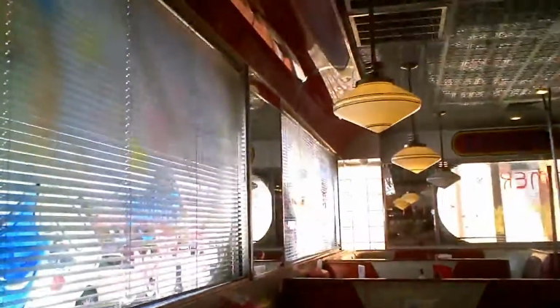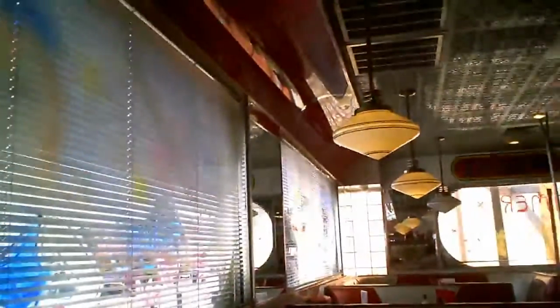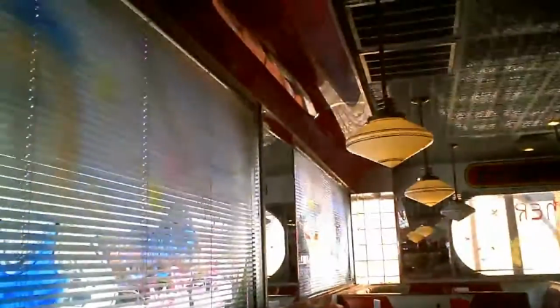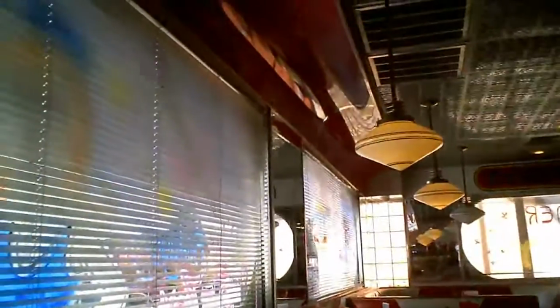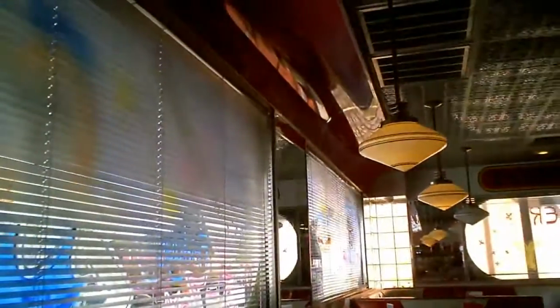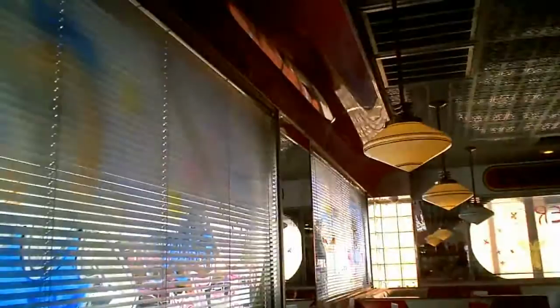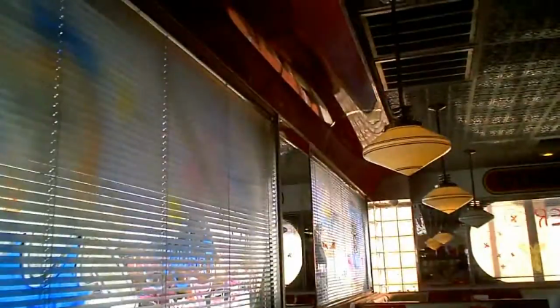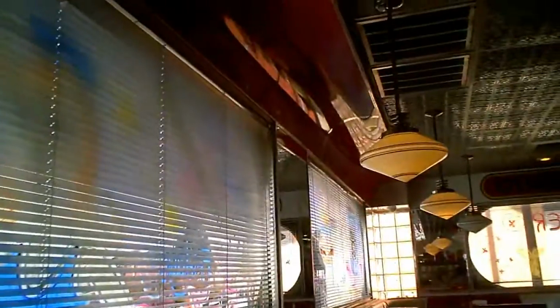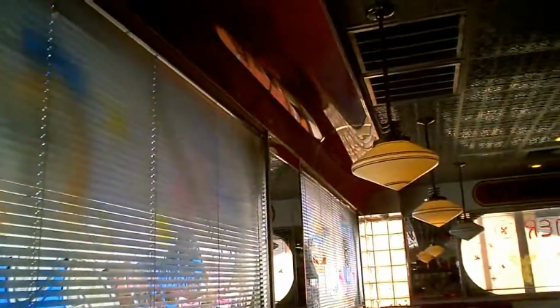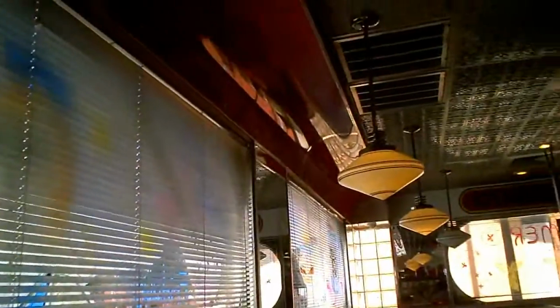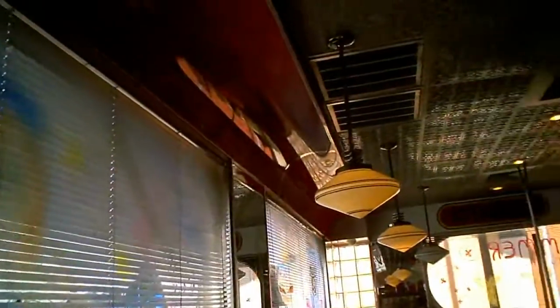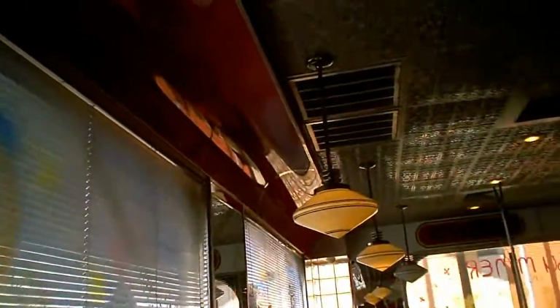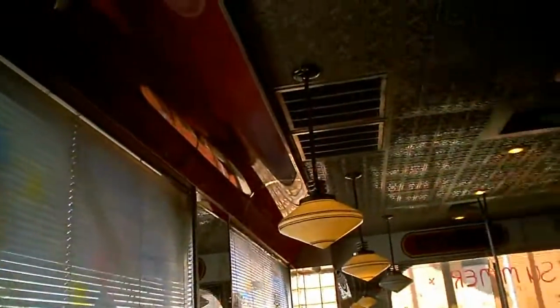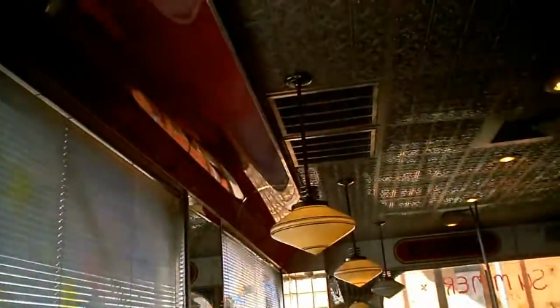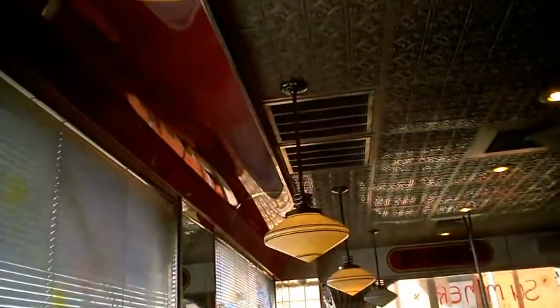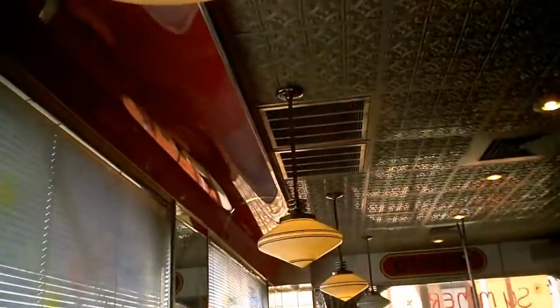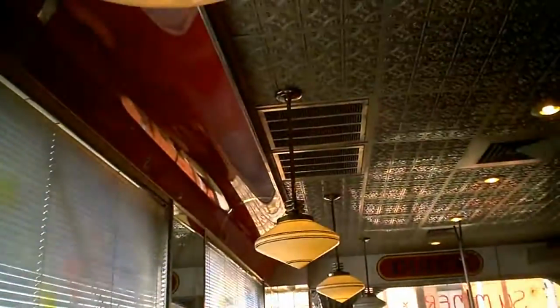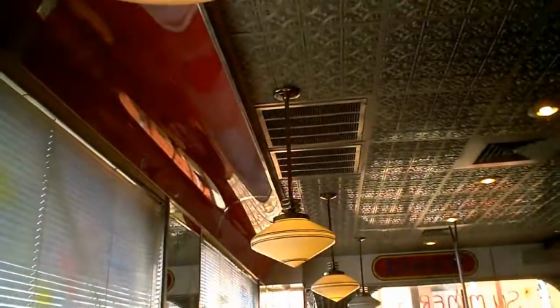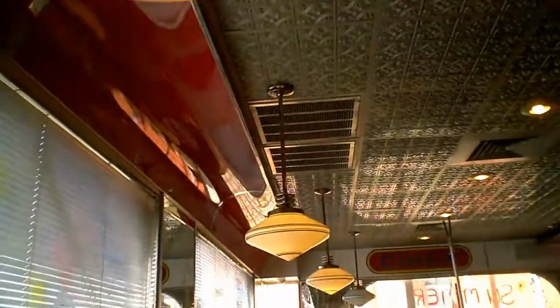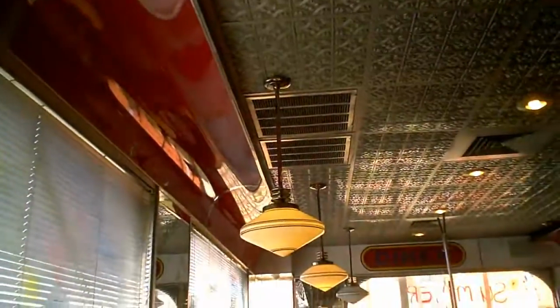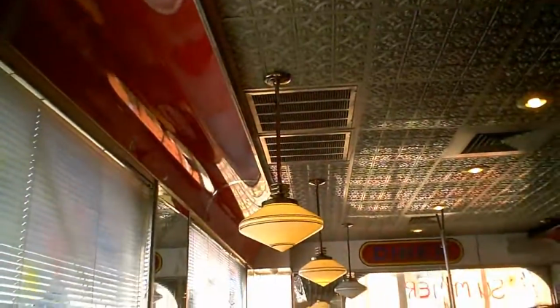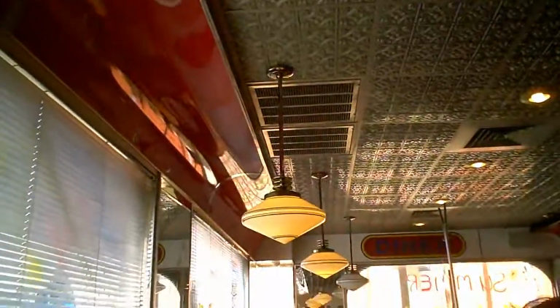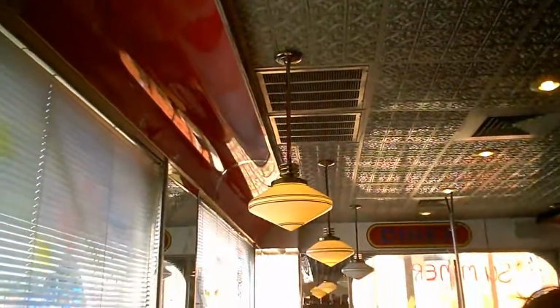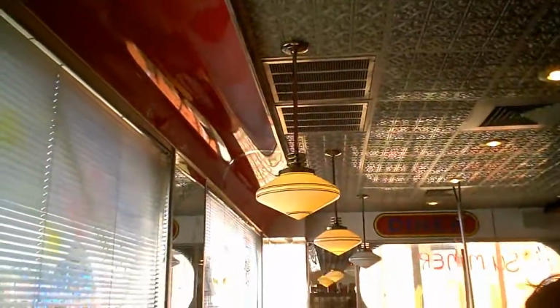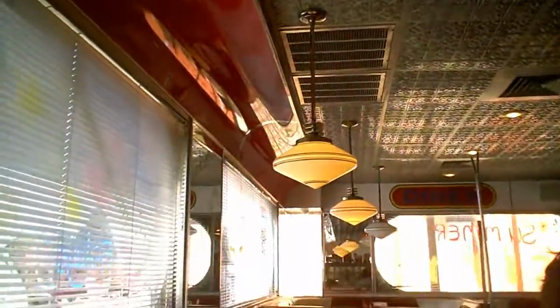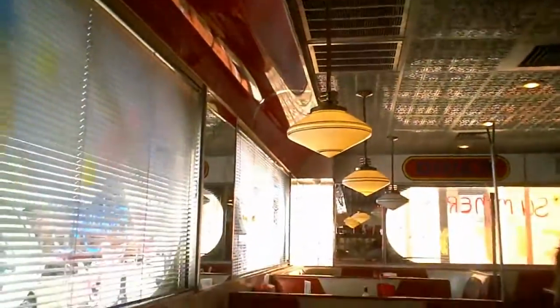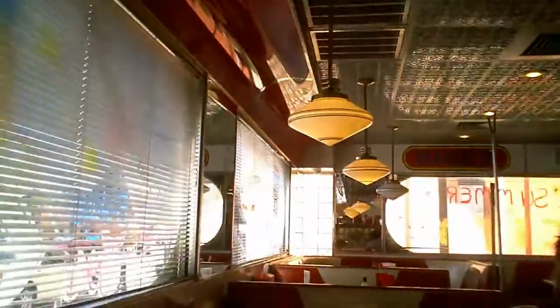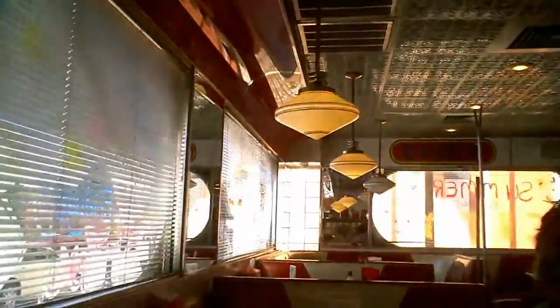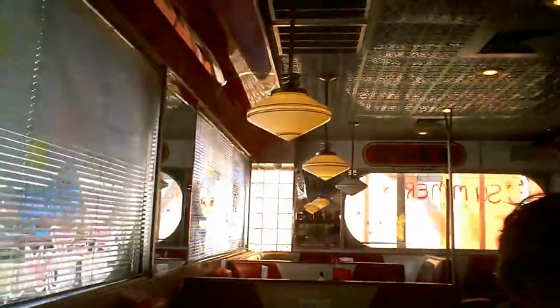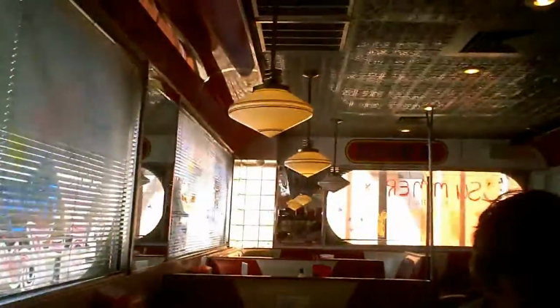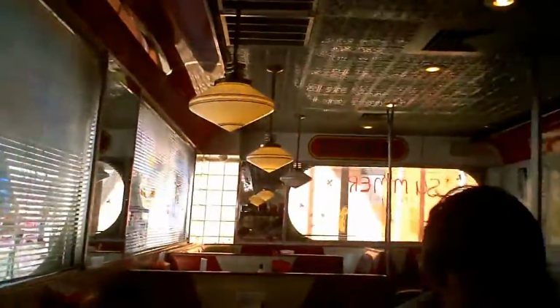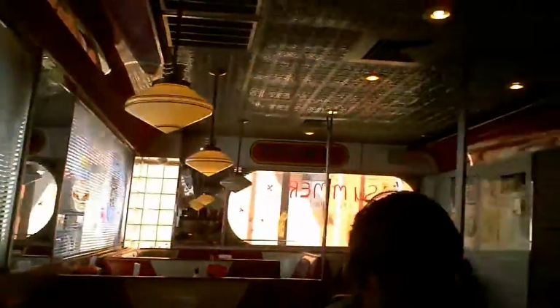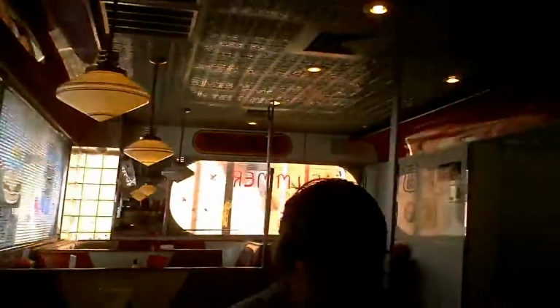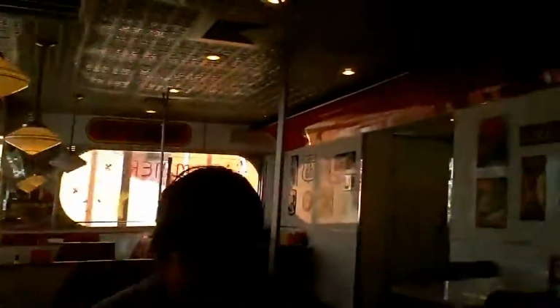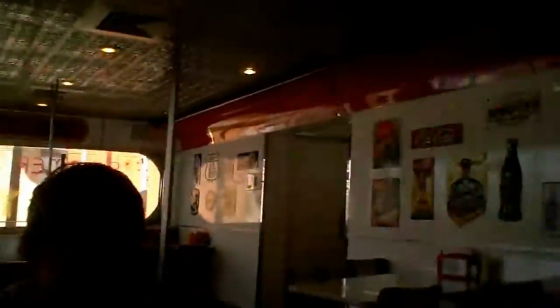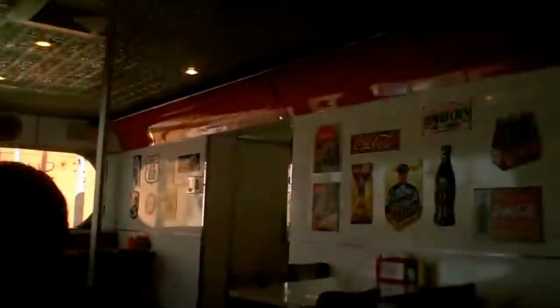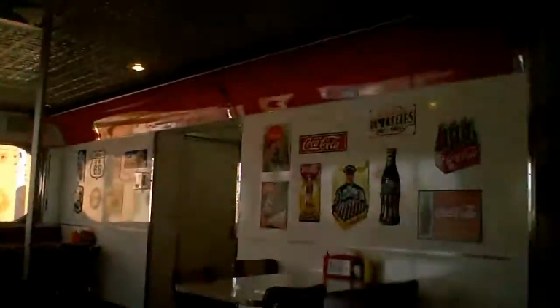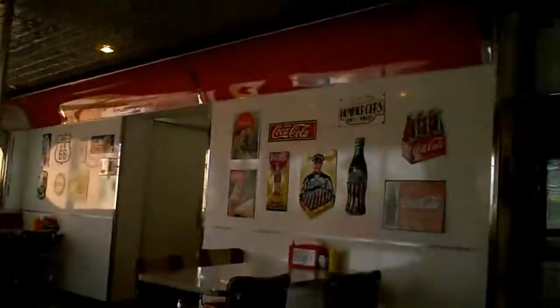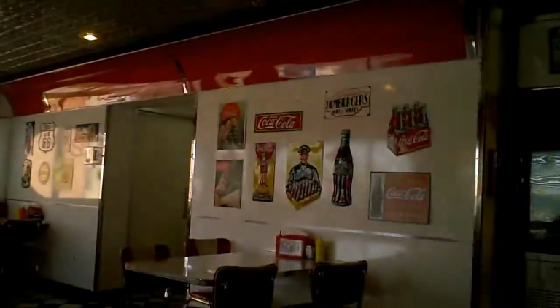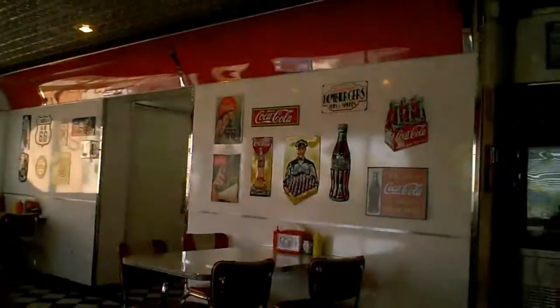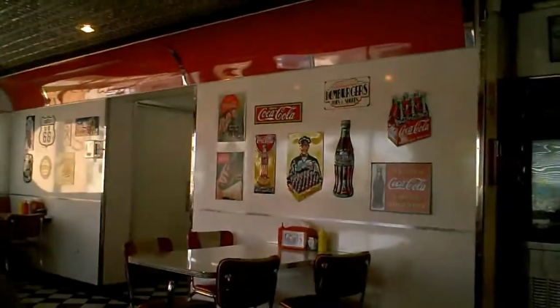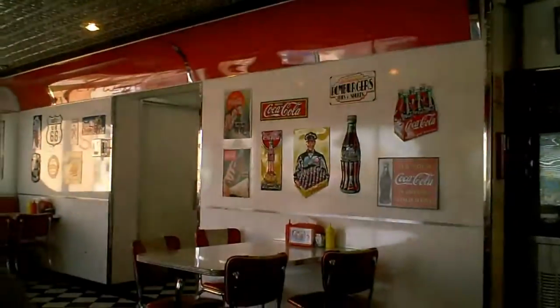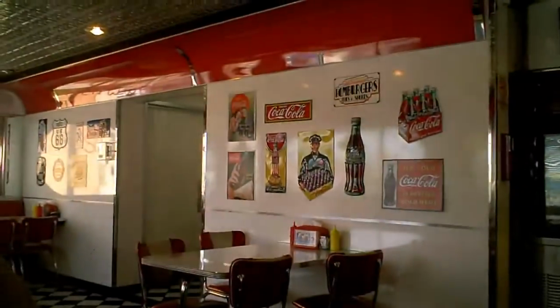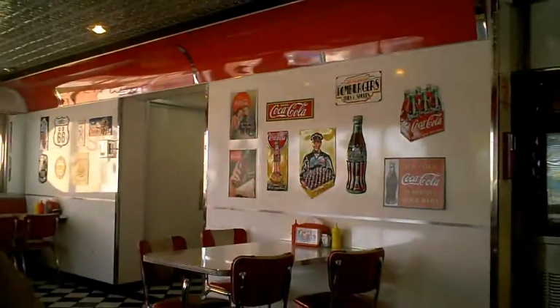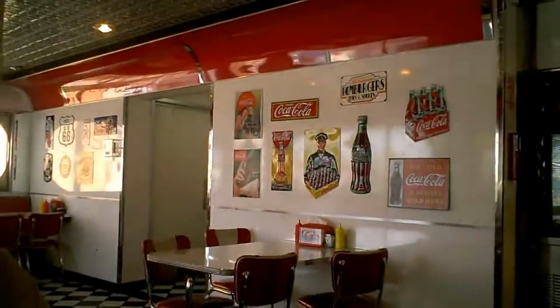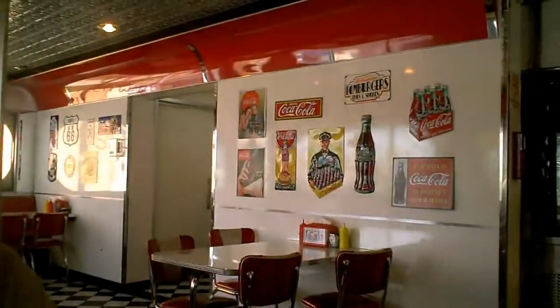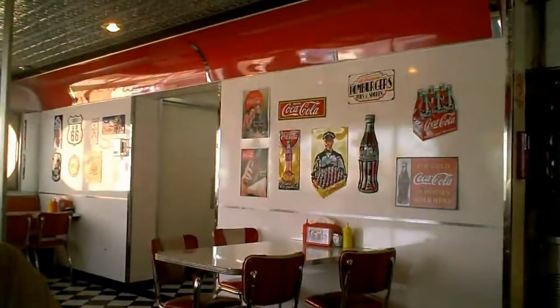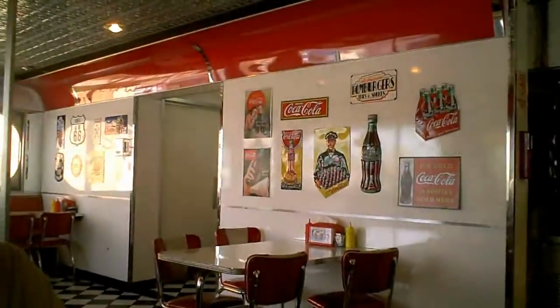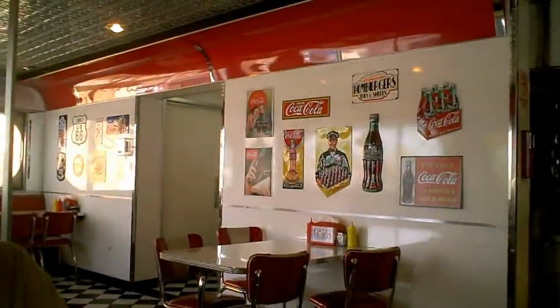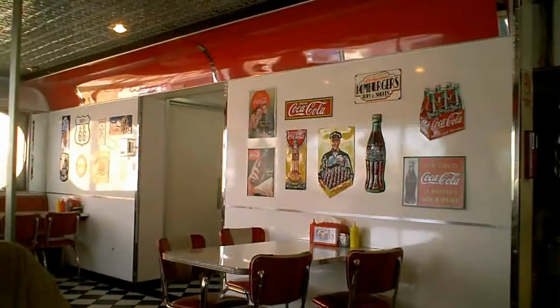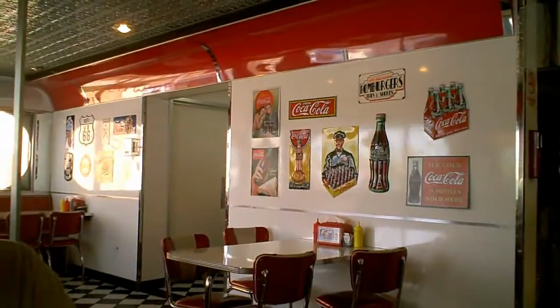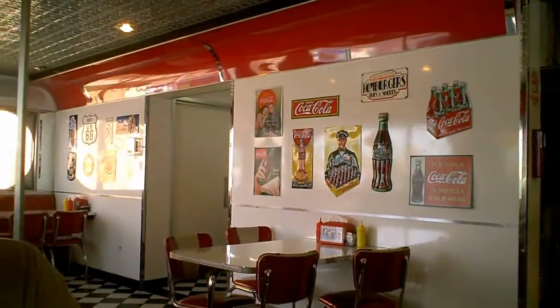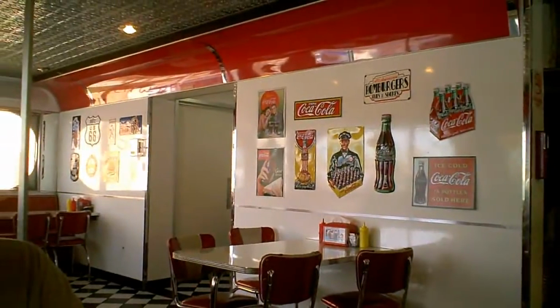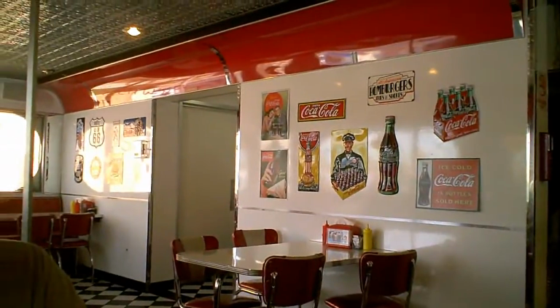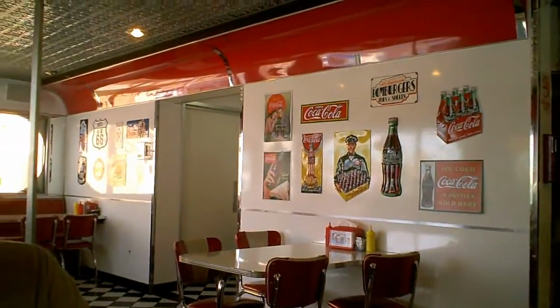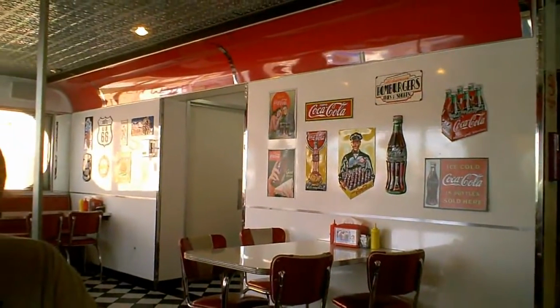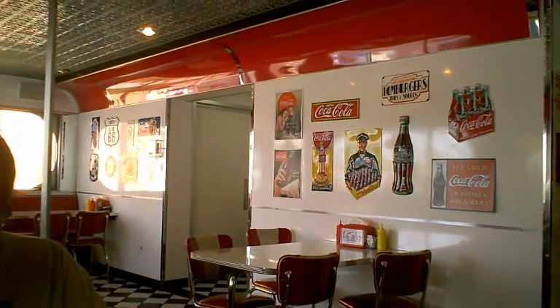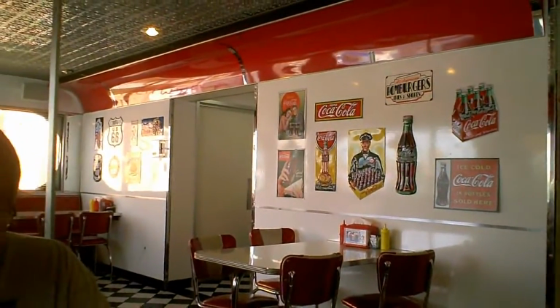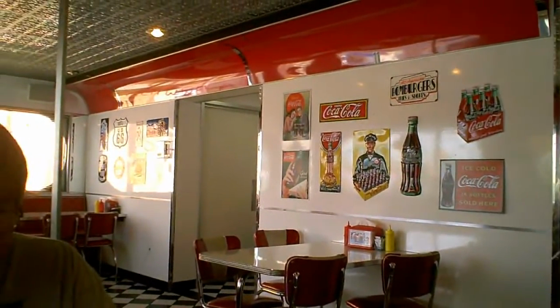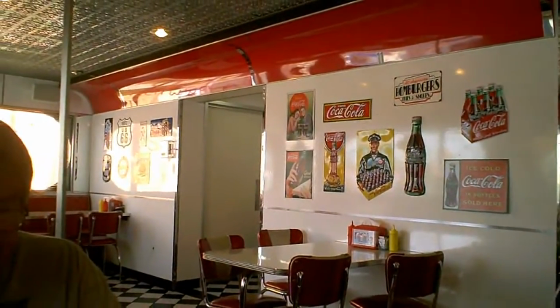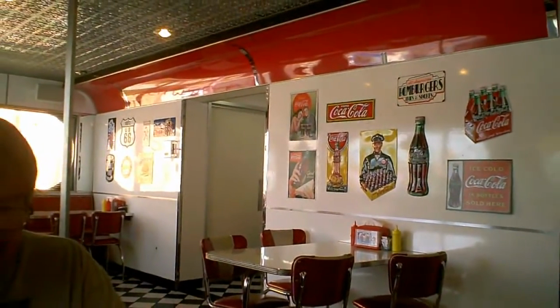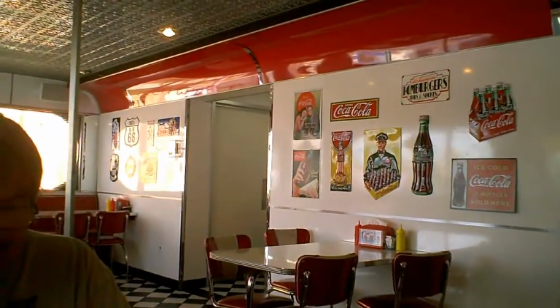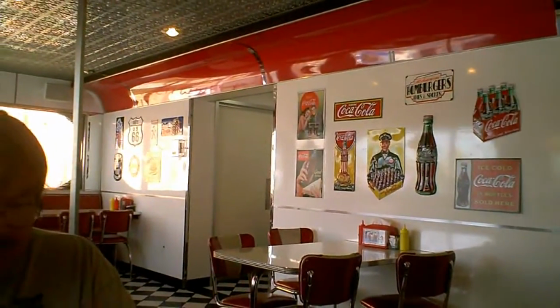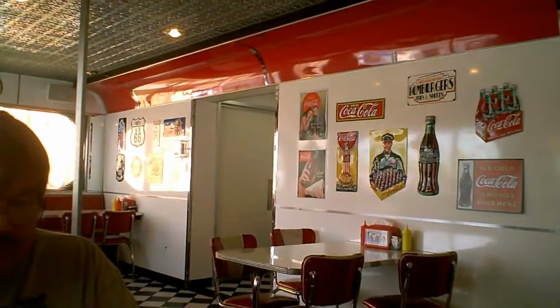We're at Donna's Diner, also used to be known as the Silver Diner — kind of a nostalgia diner from the 60s.